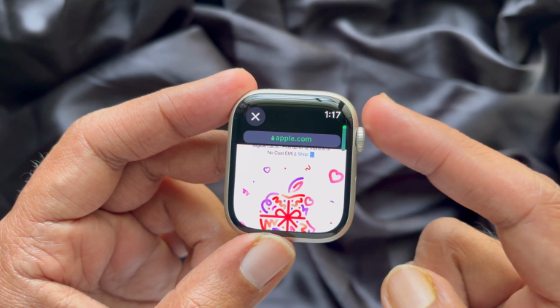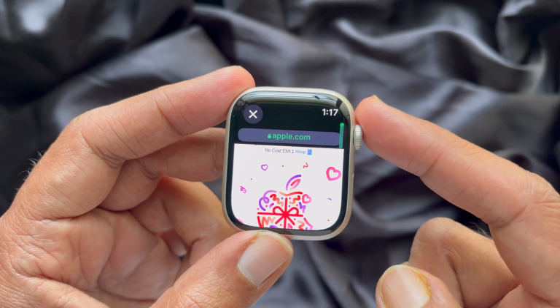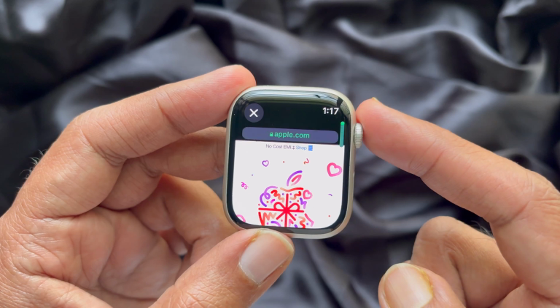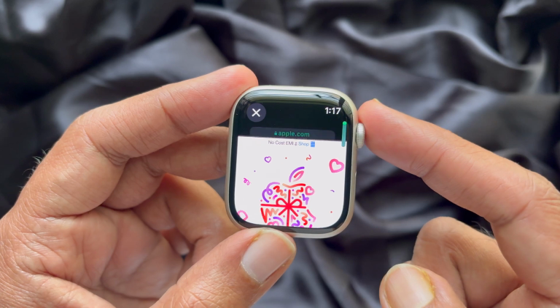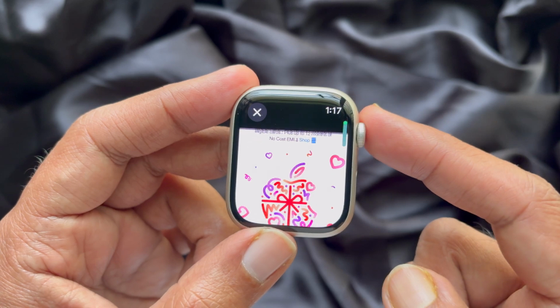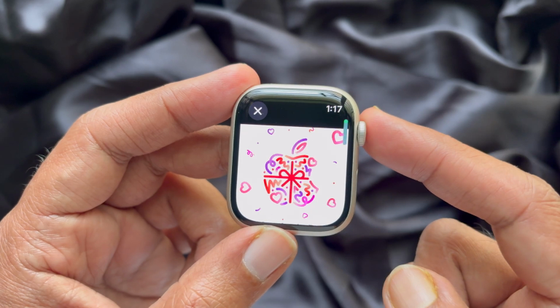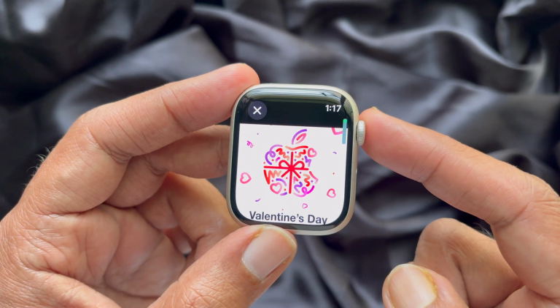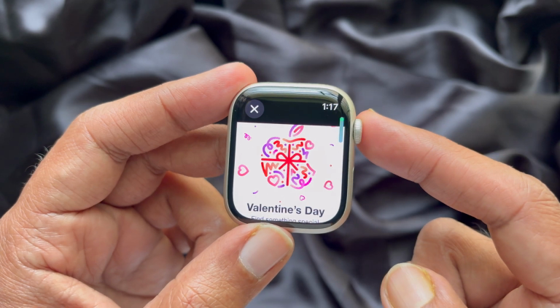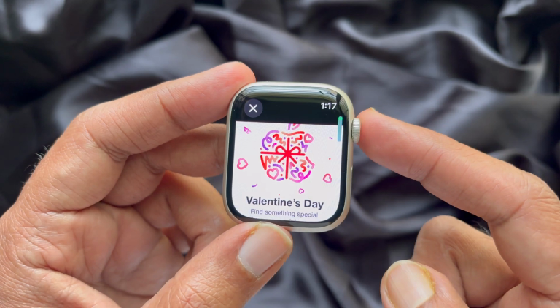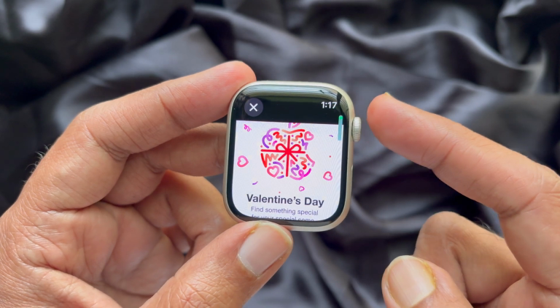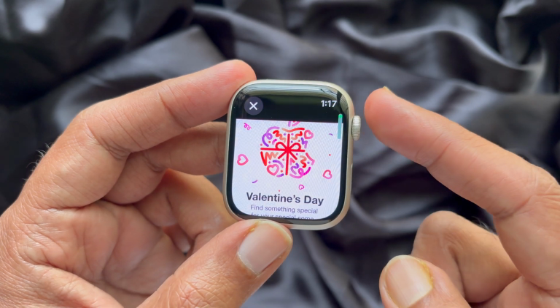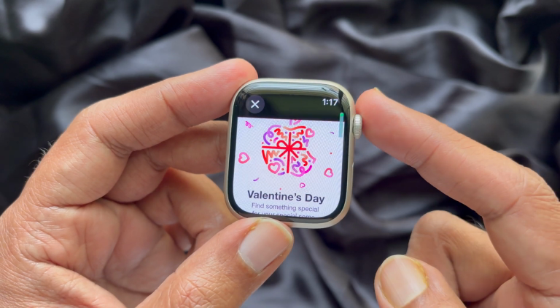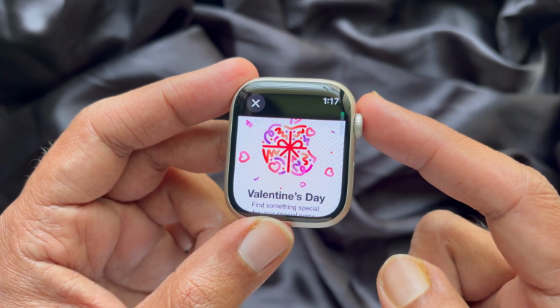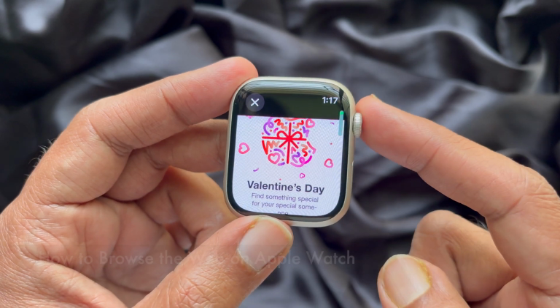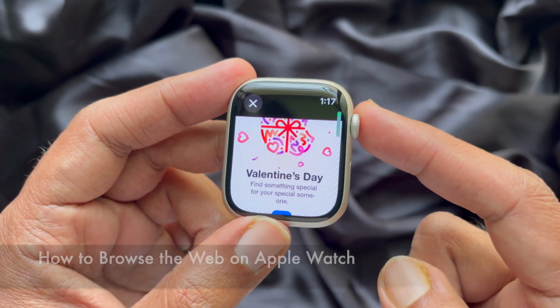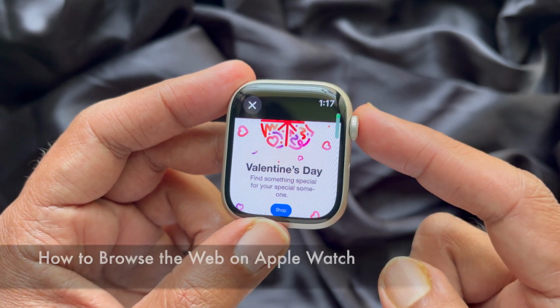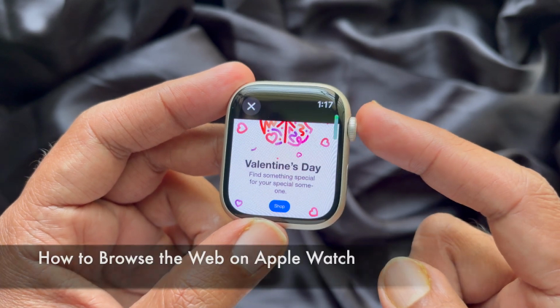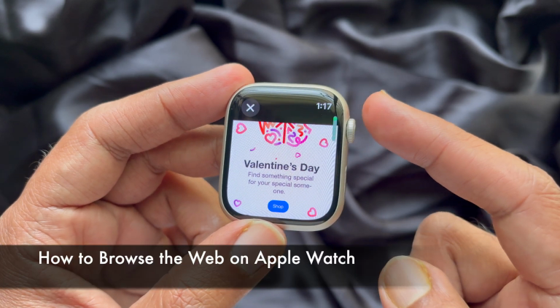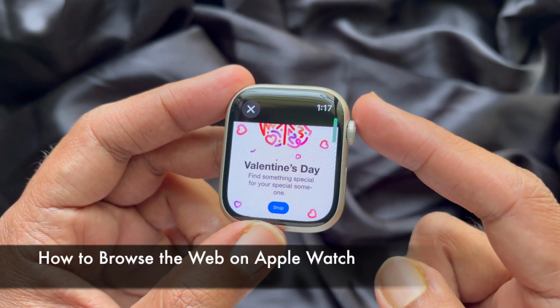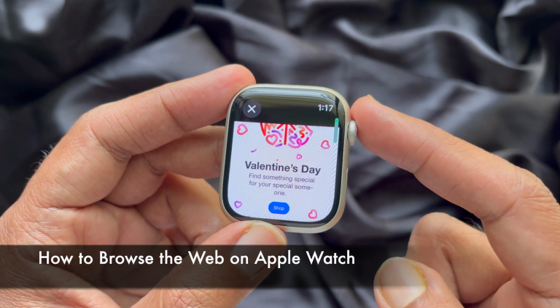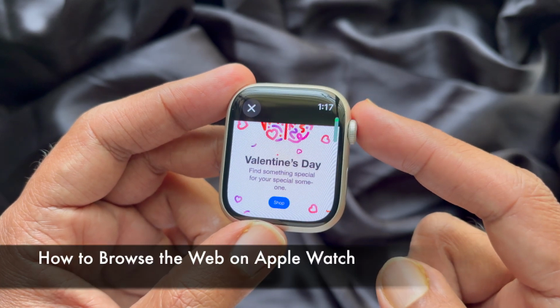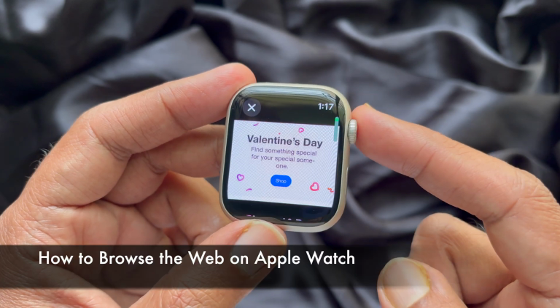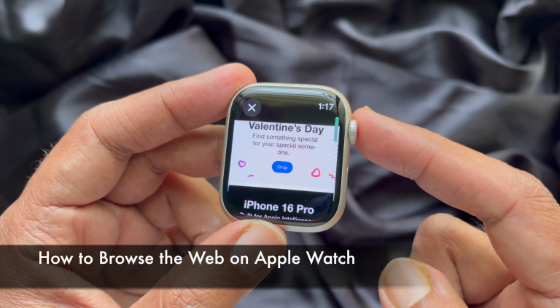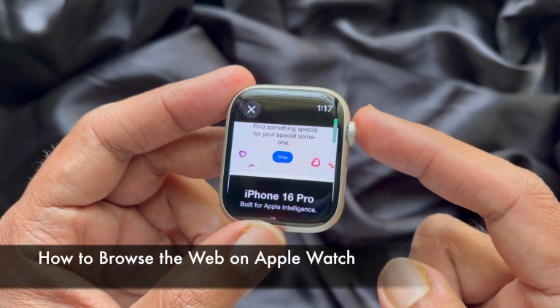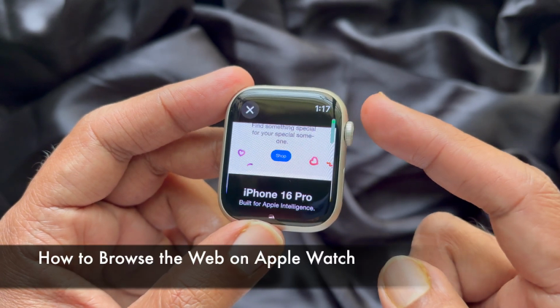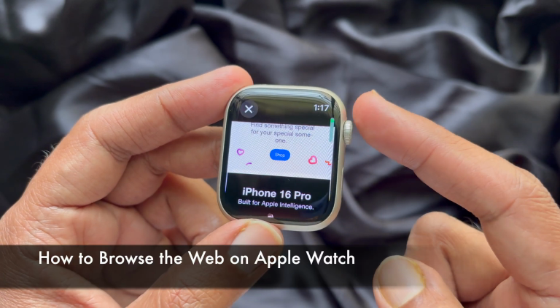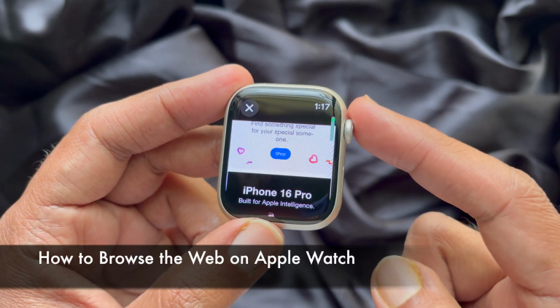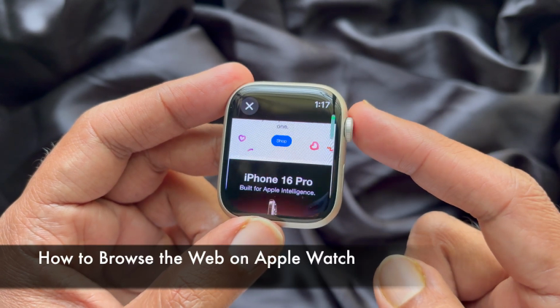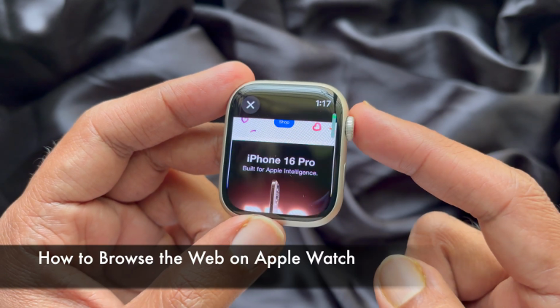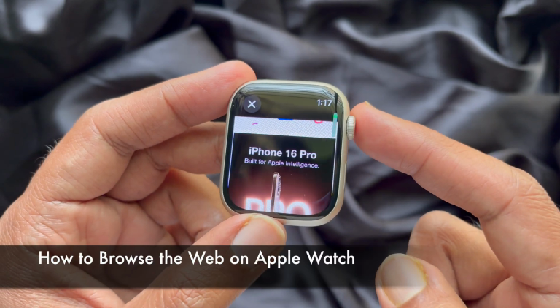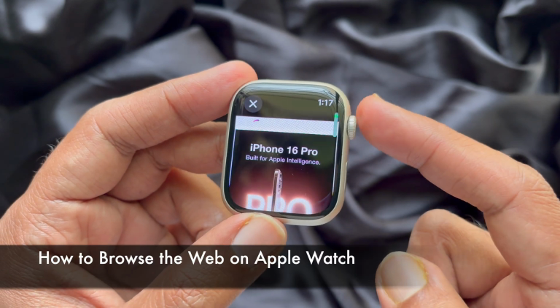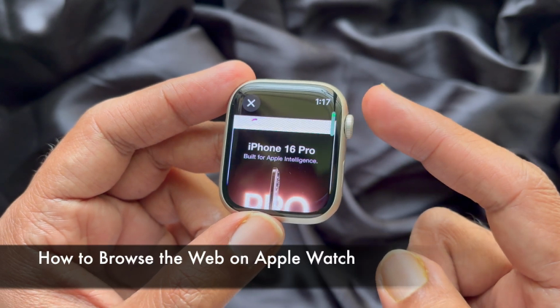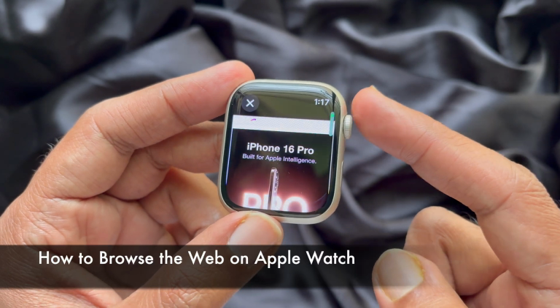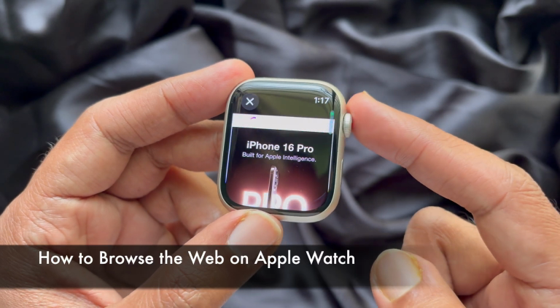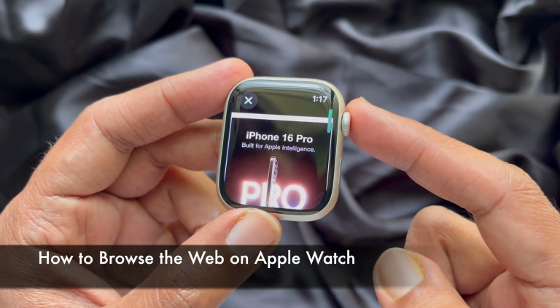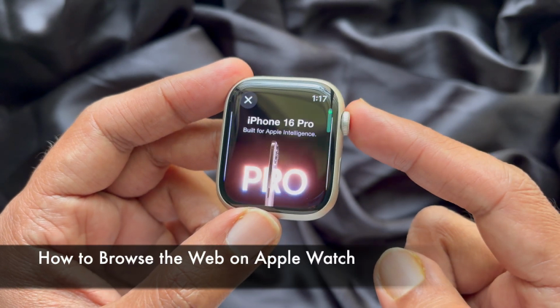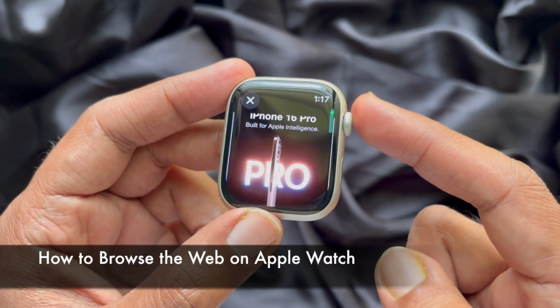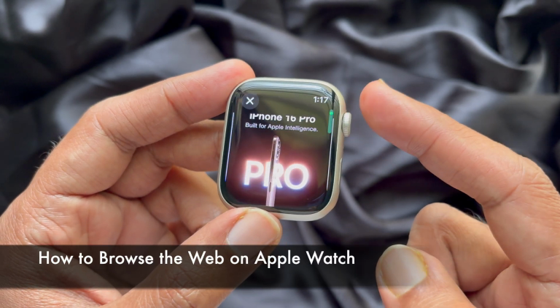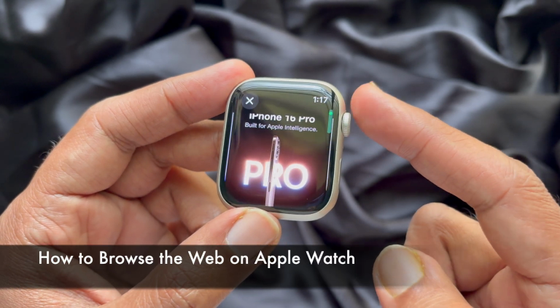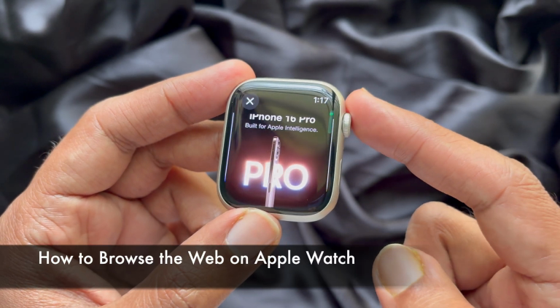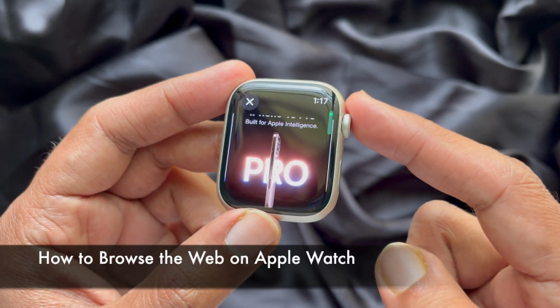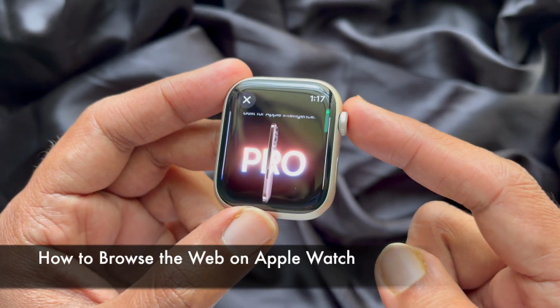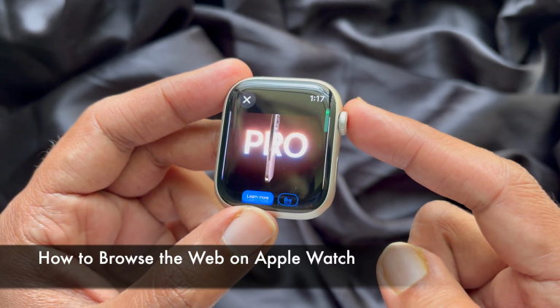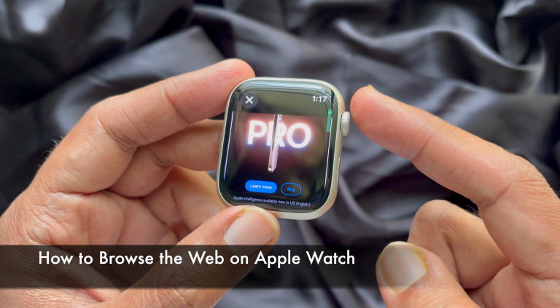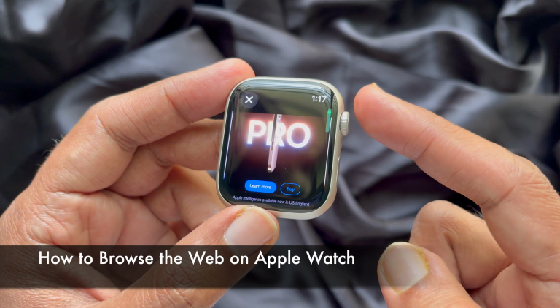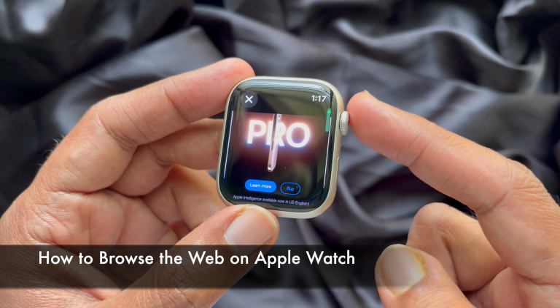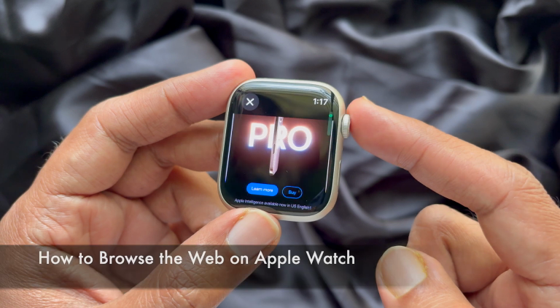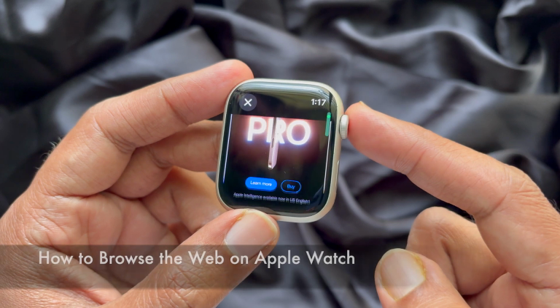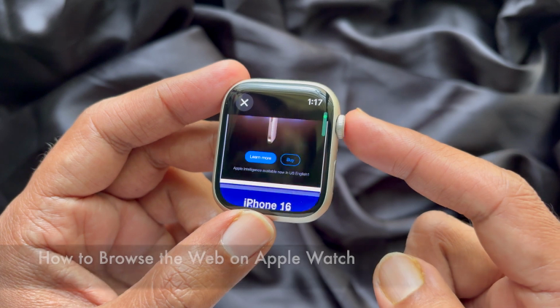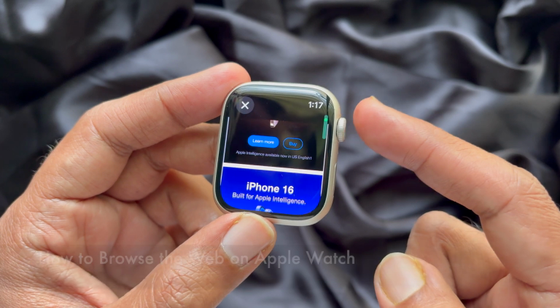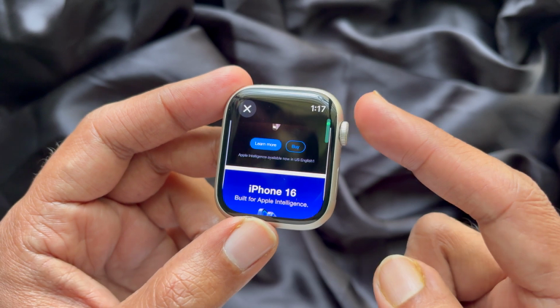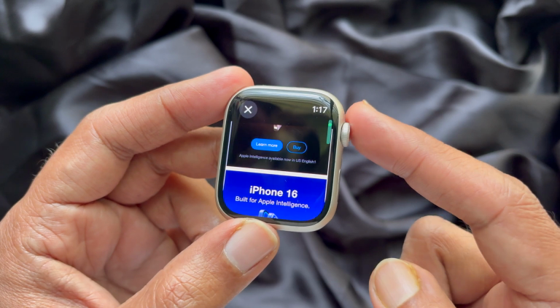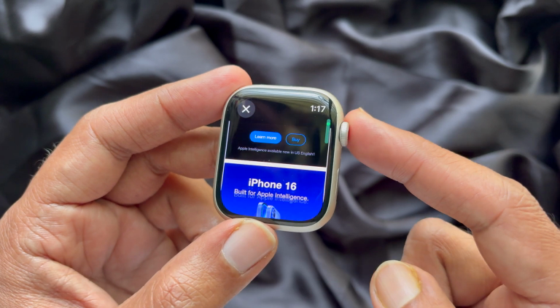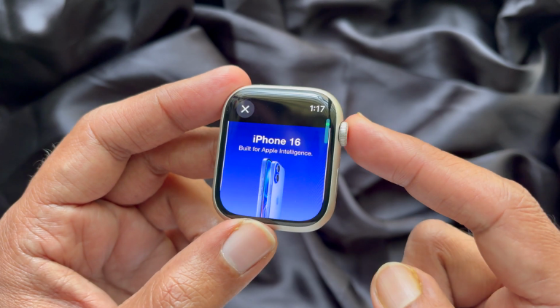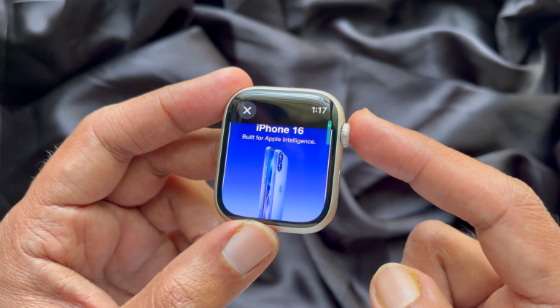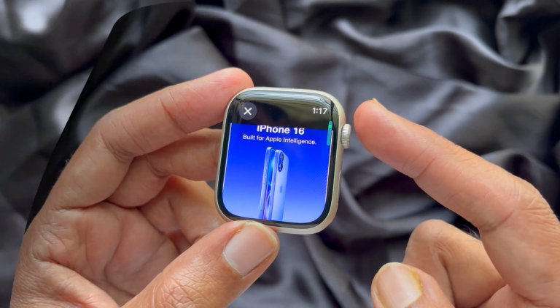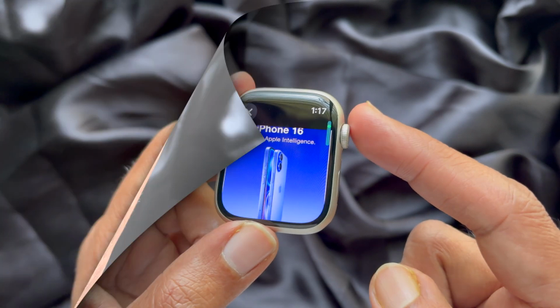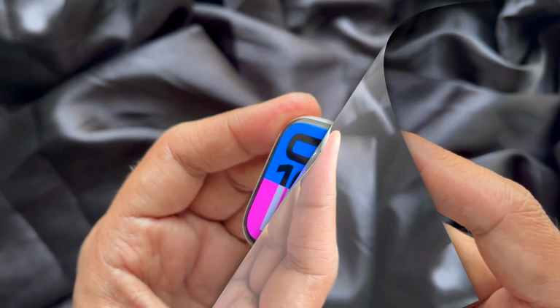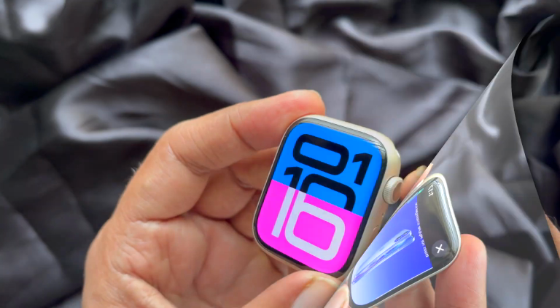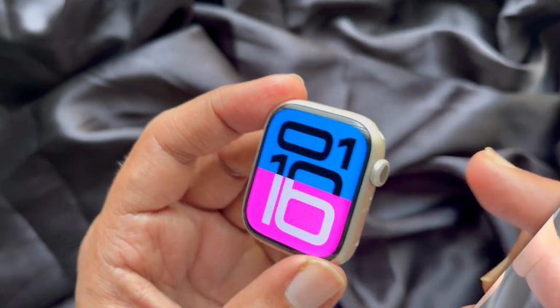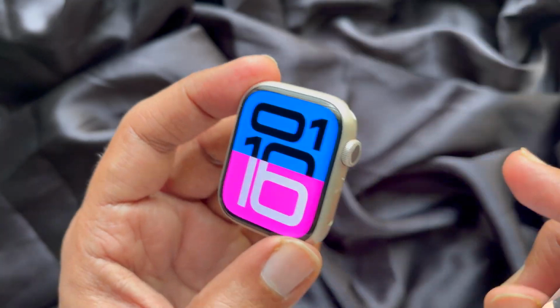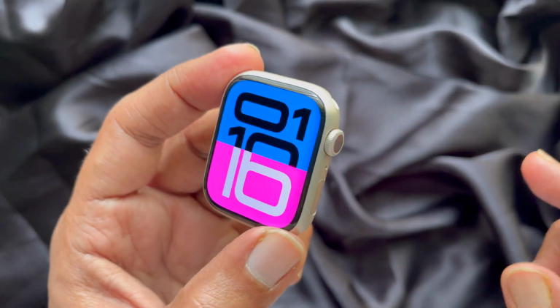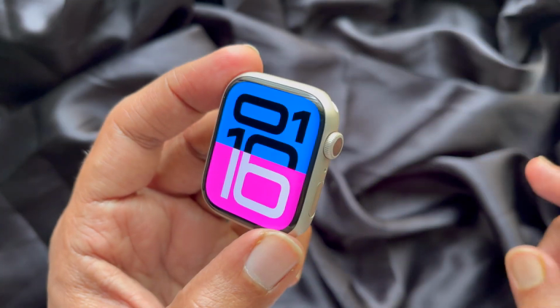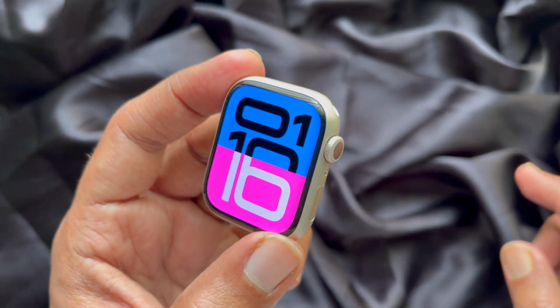Hello everyone. Today I would like to show you all how to browse the web on Apple Watch. Let's have a look.